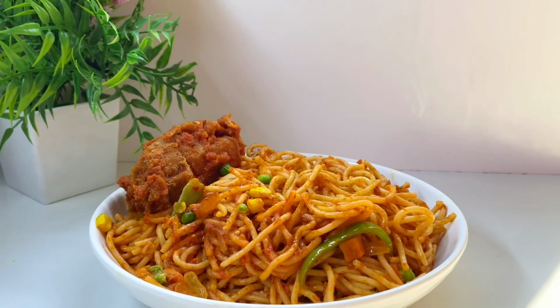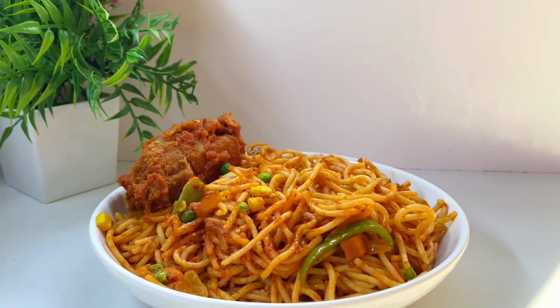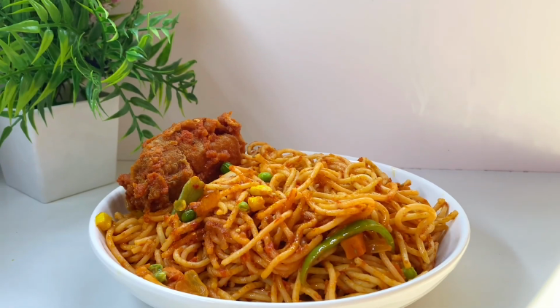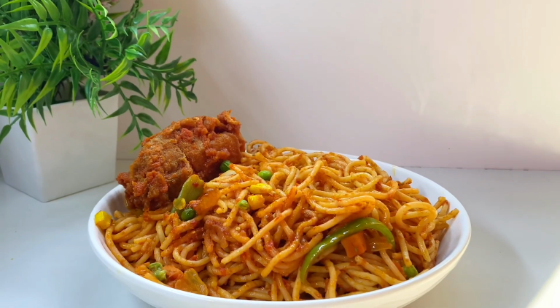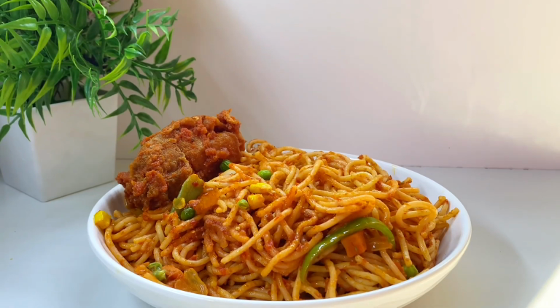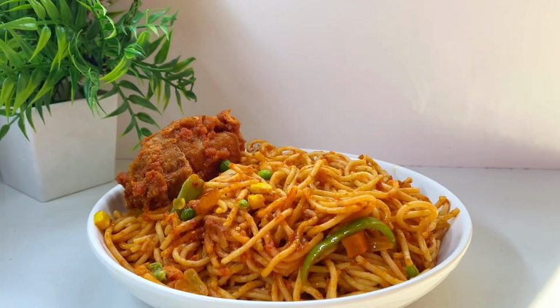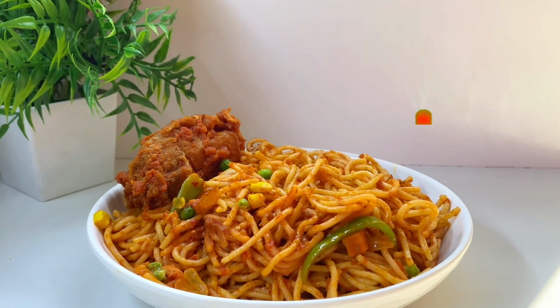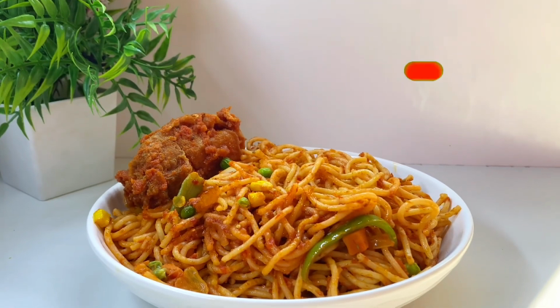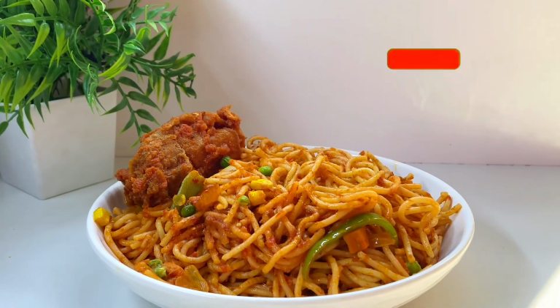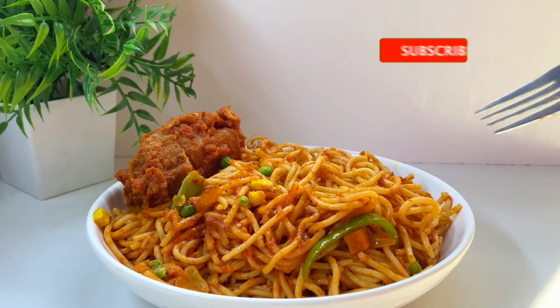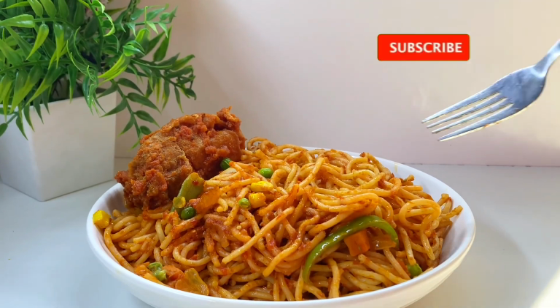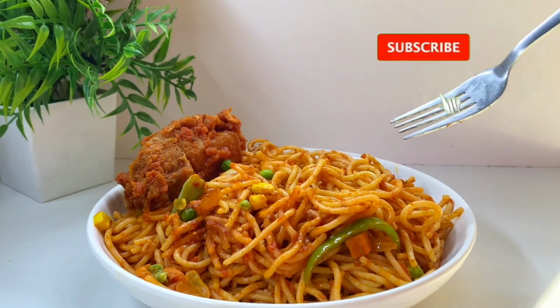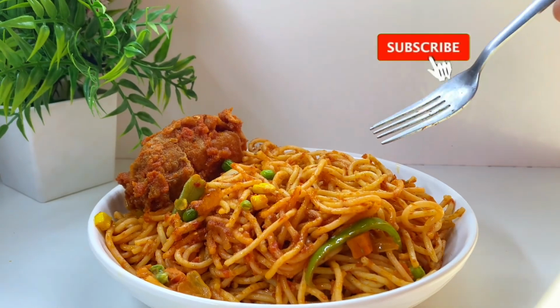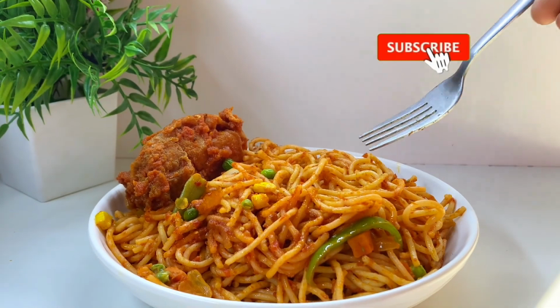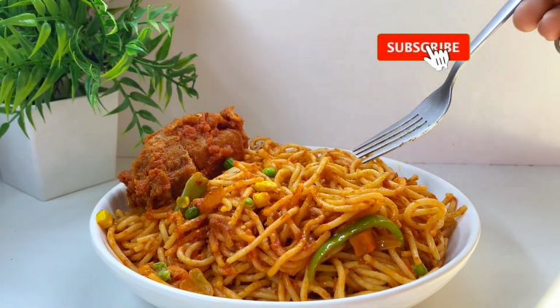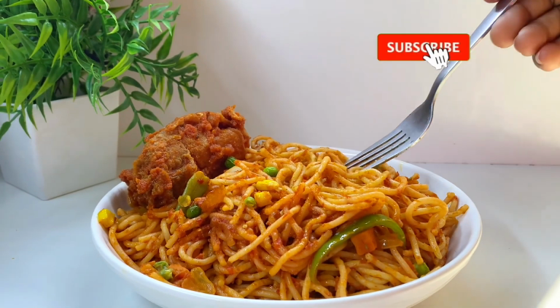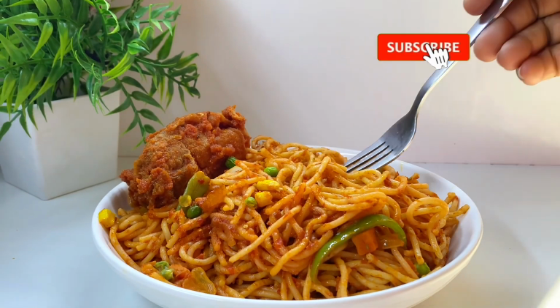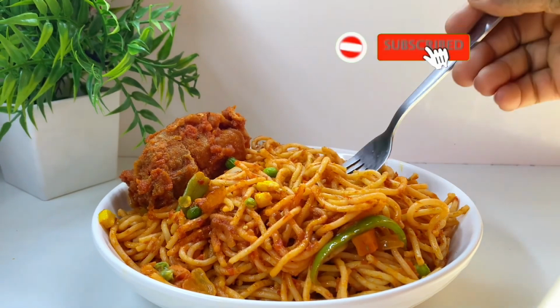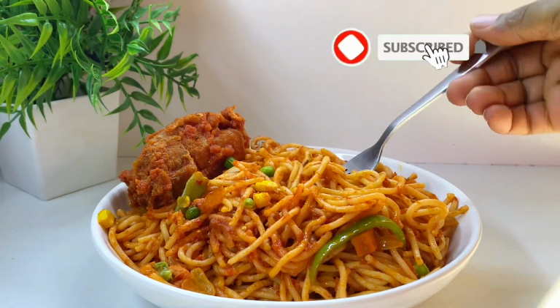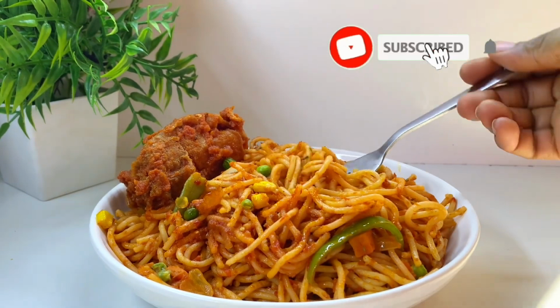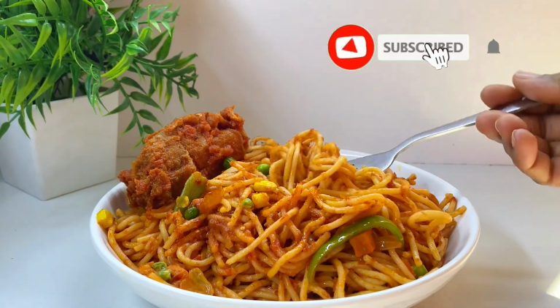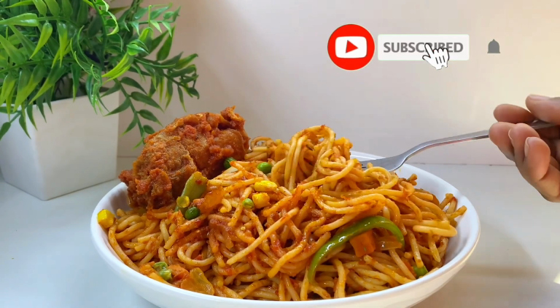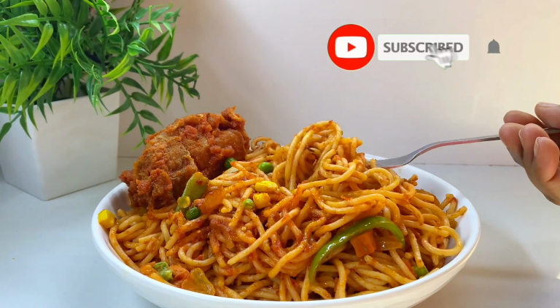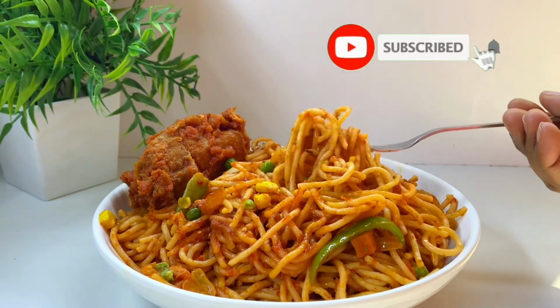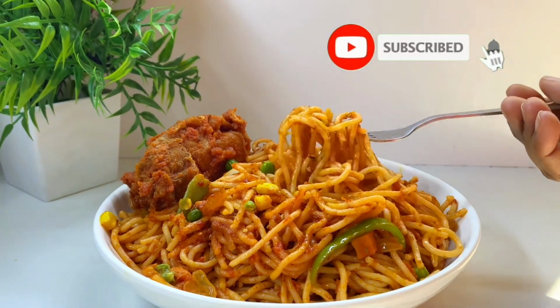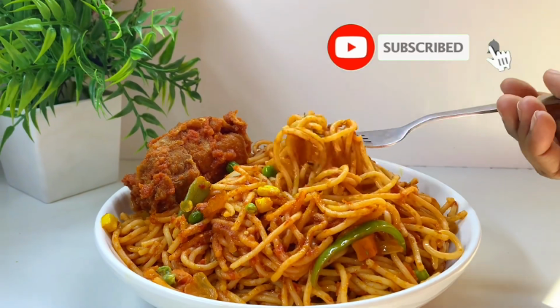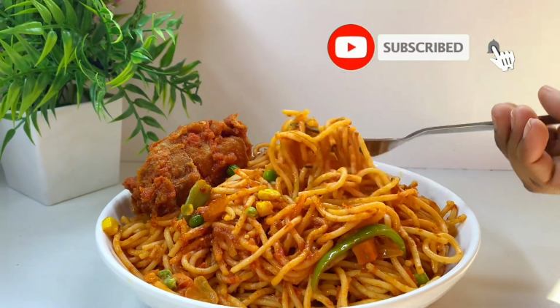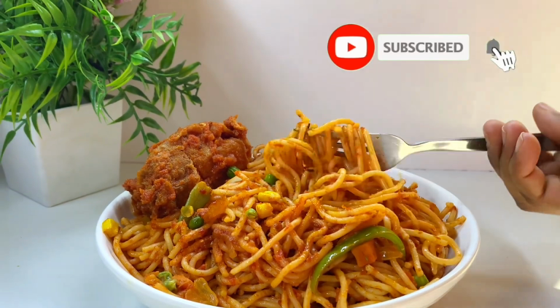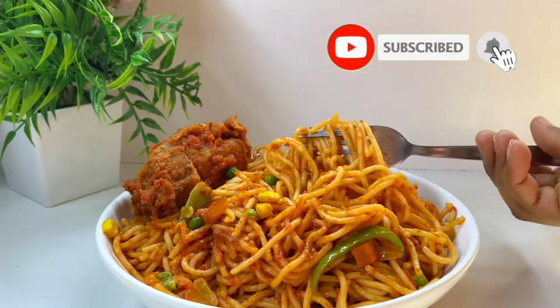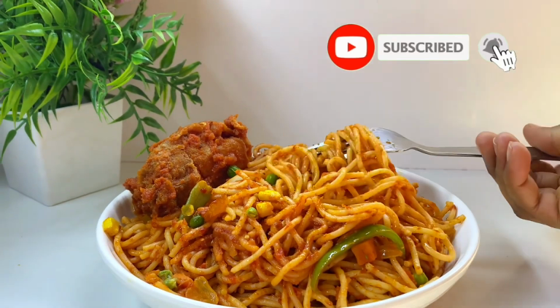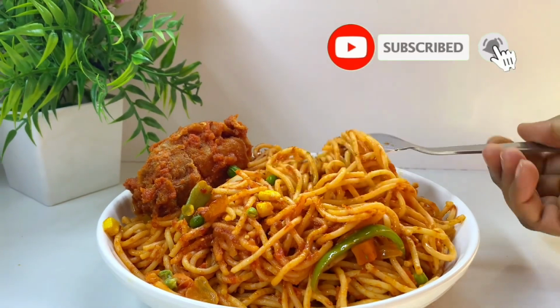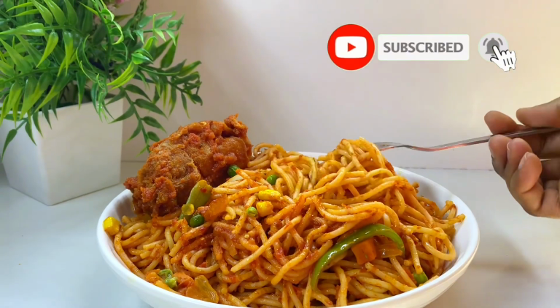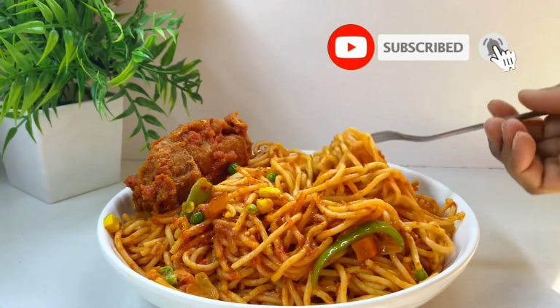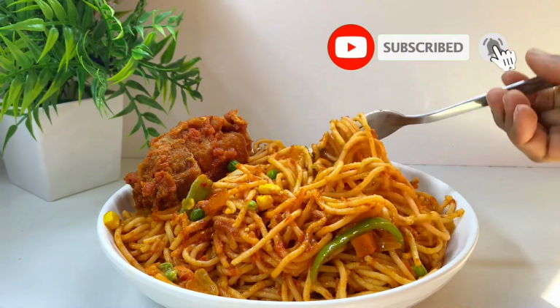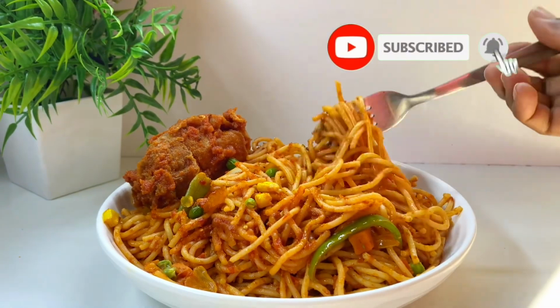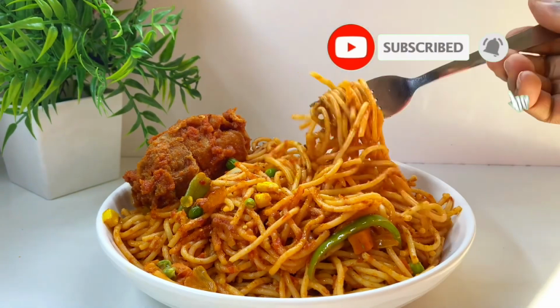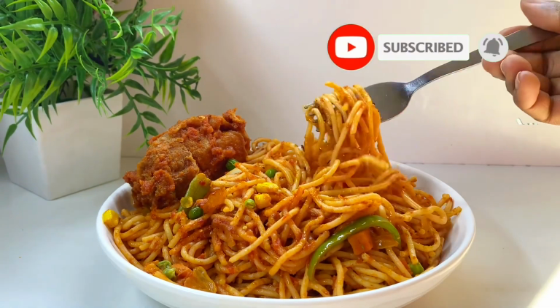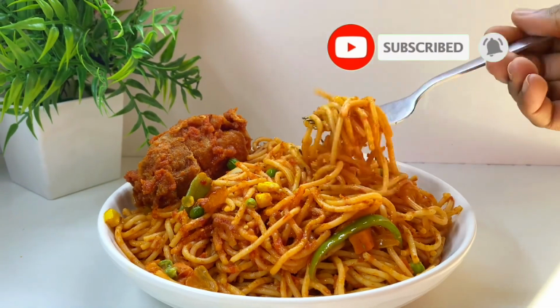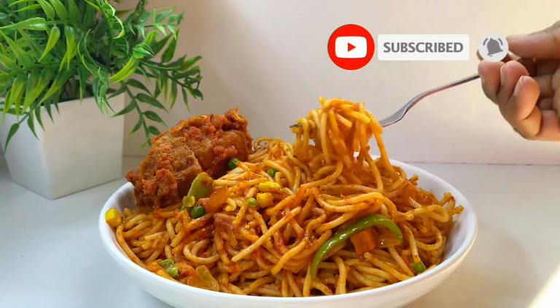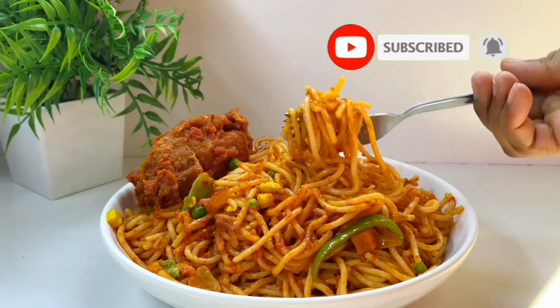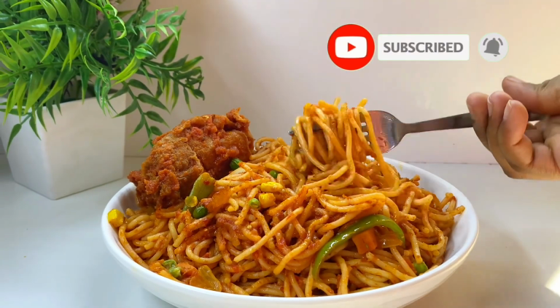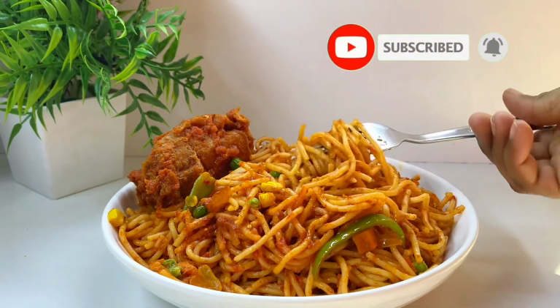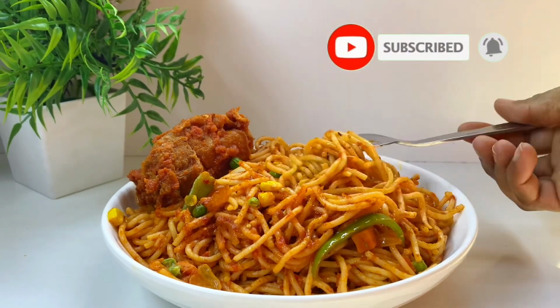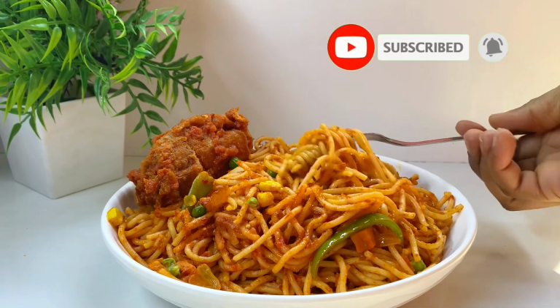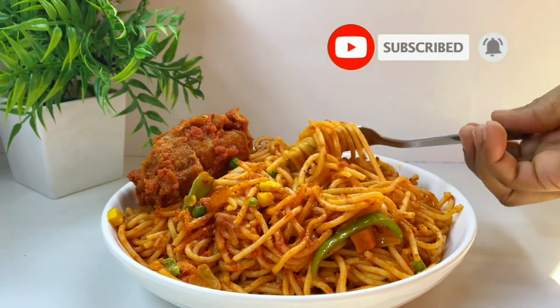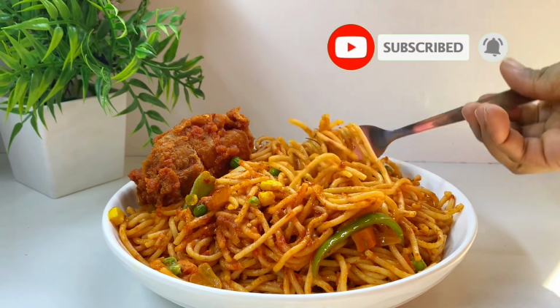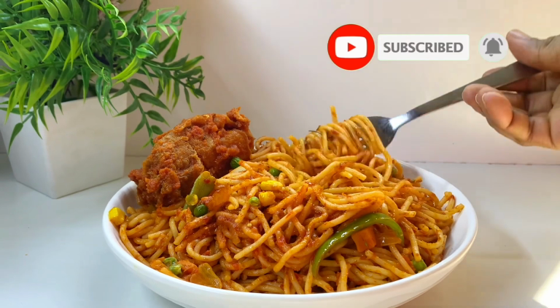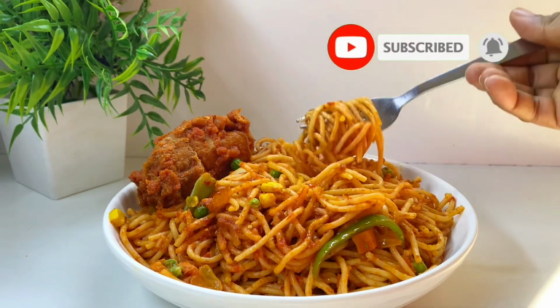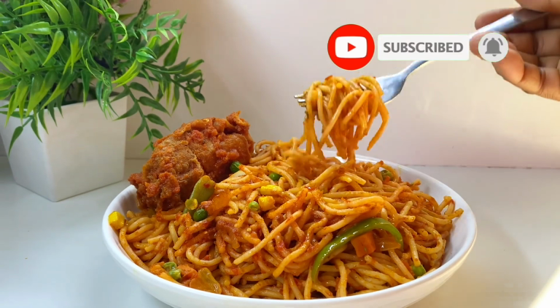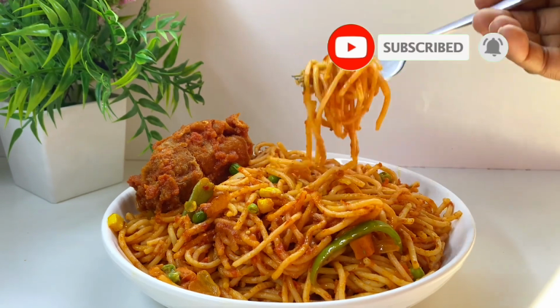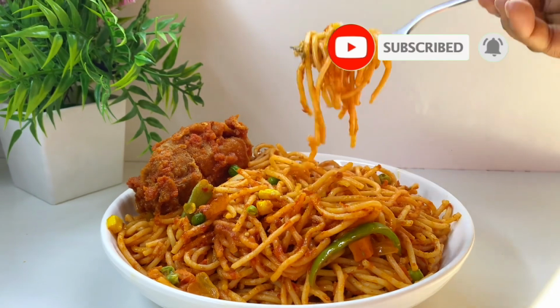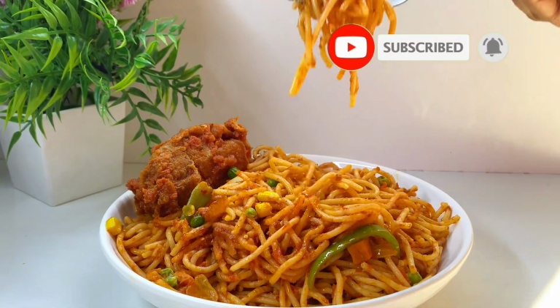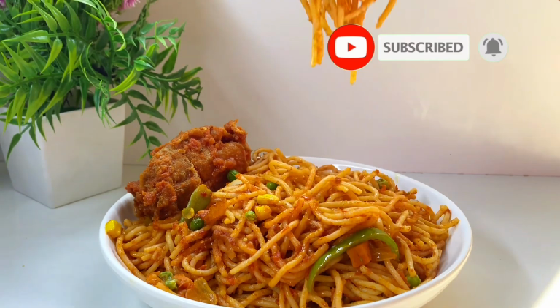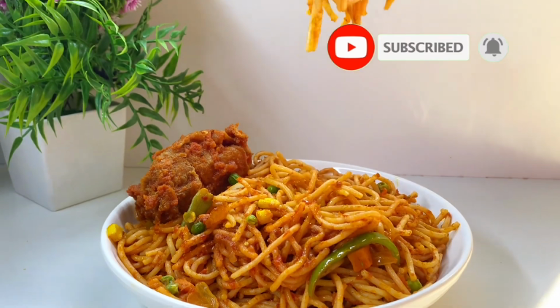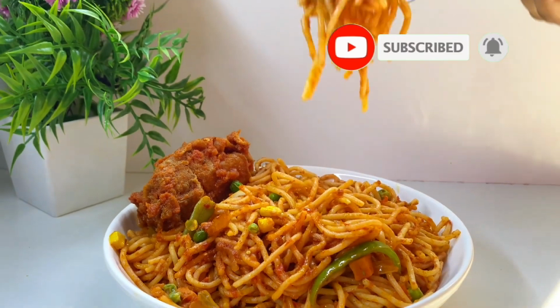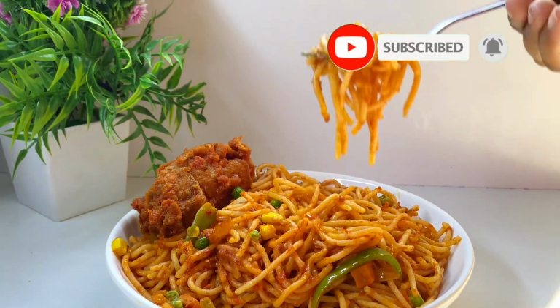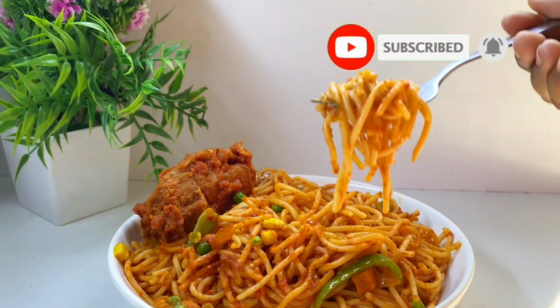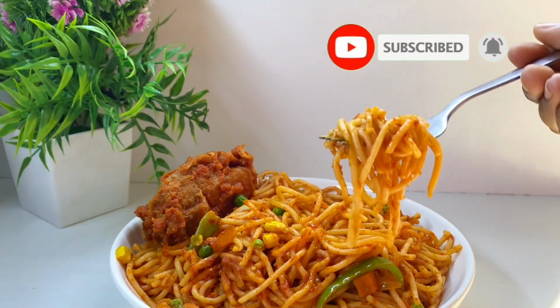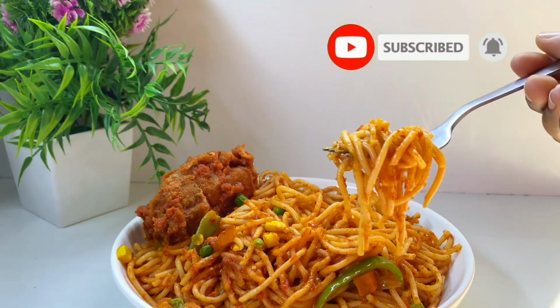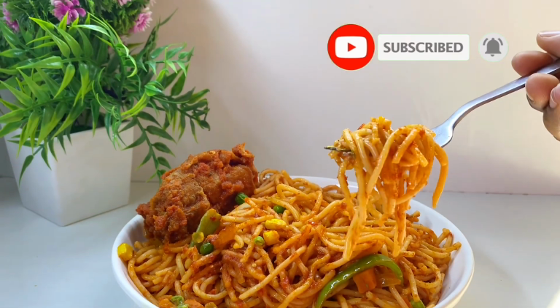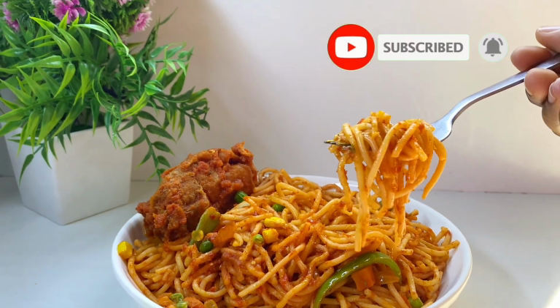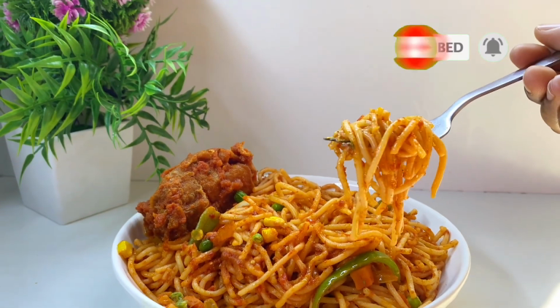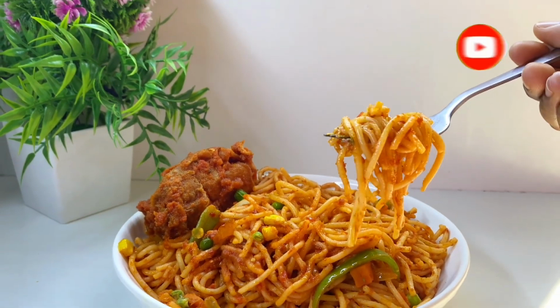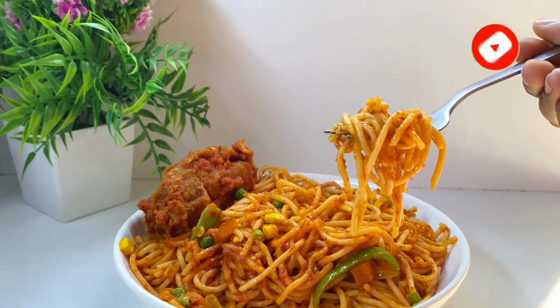Hi lovely people! Today I'll be sharing with you how I made this delicious spaghetti. Keep watching if you want to see how I made this.